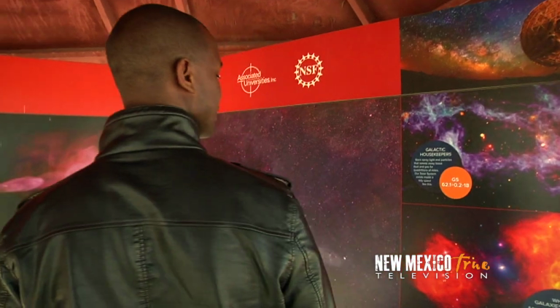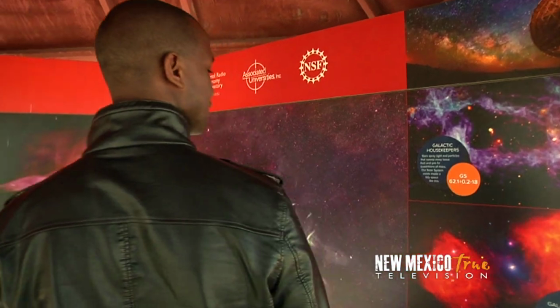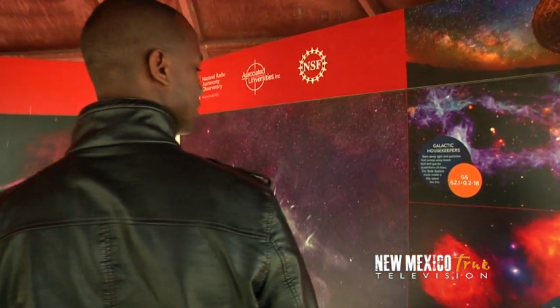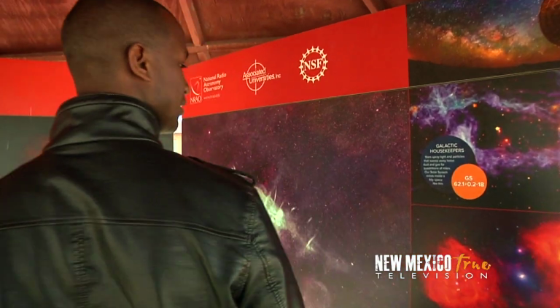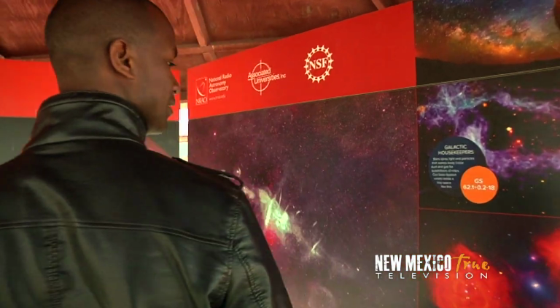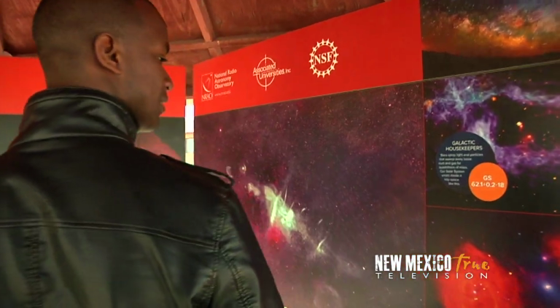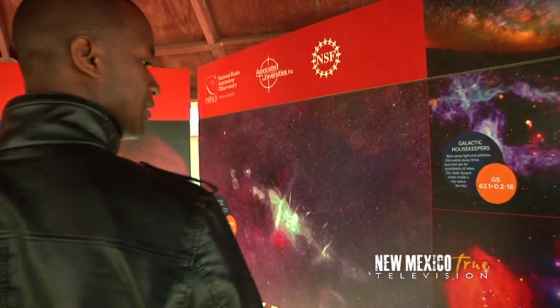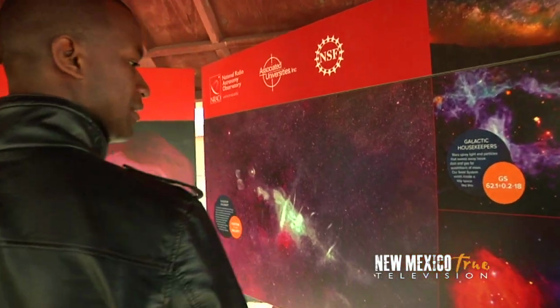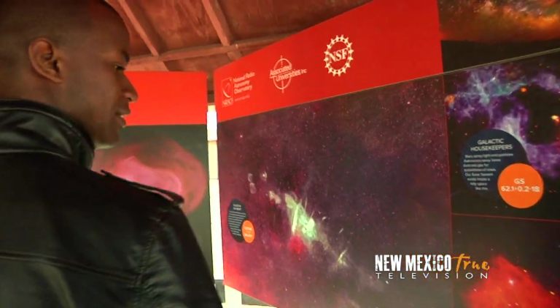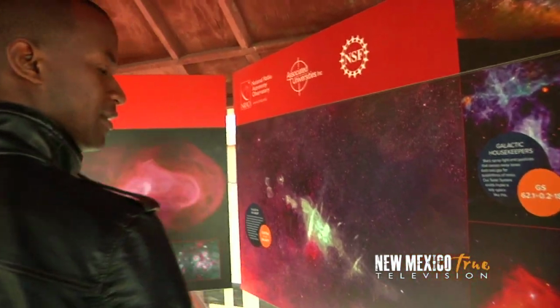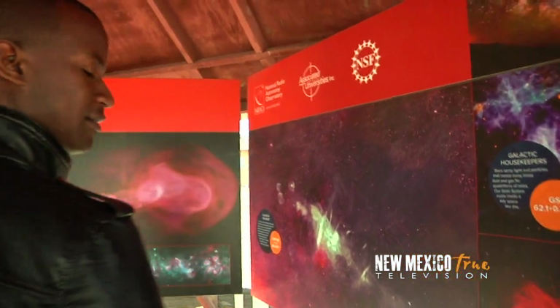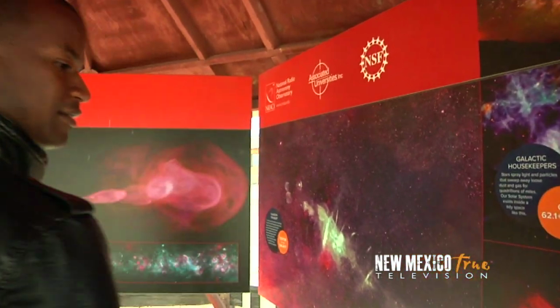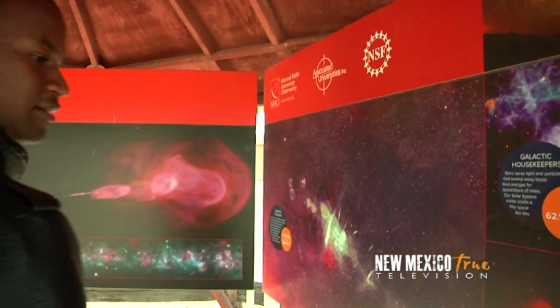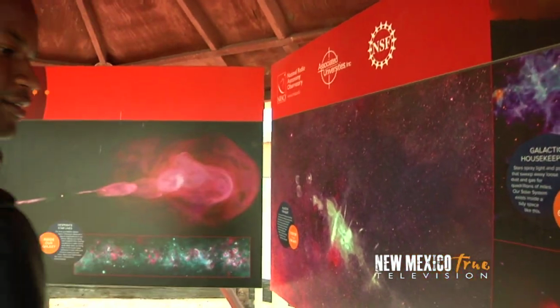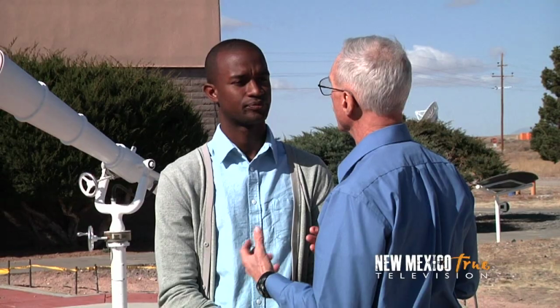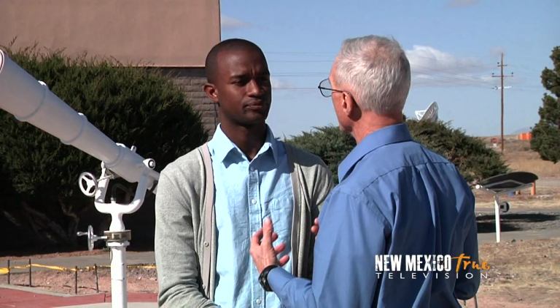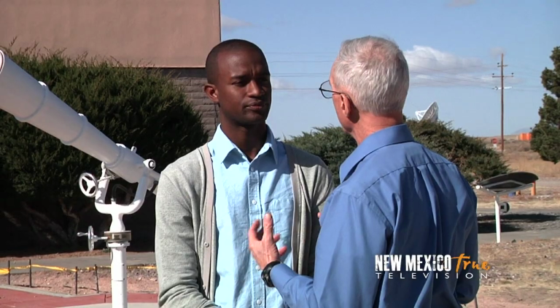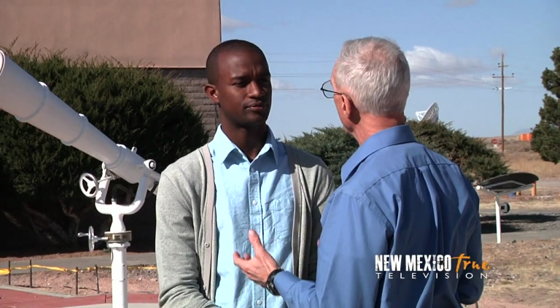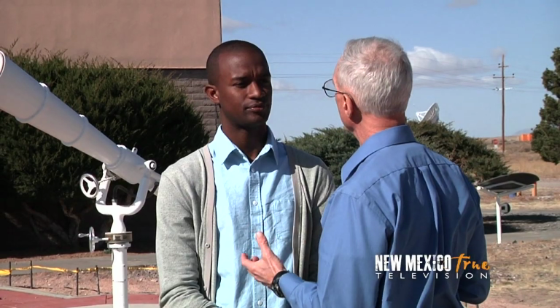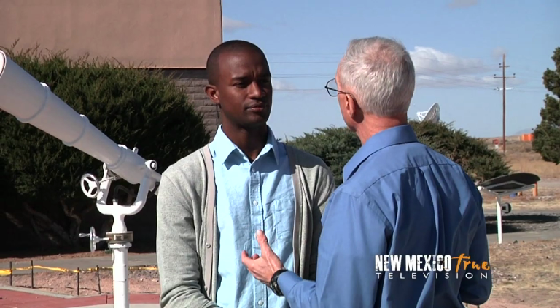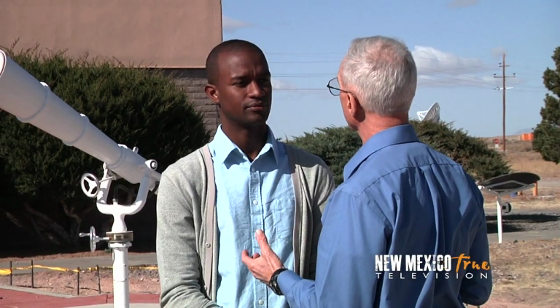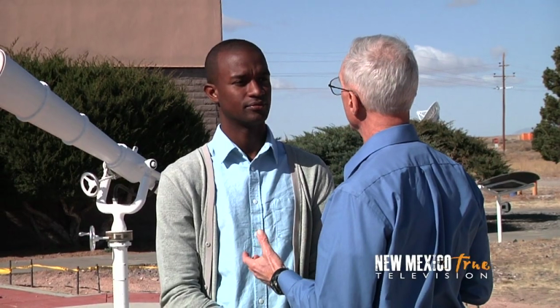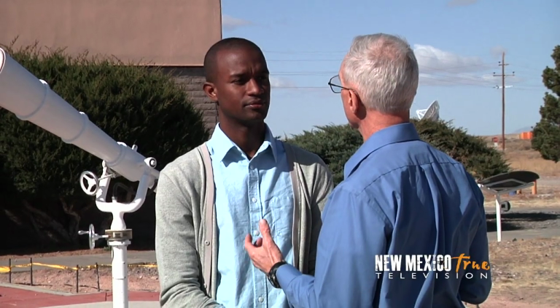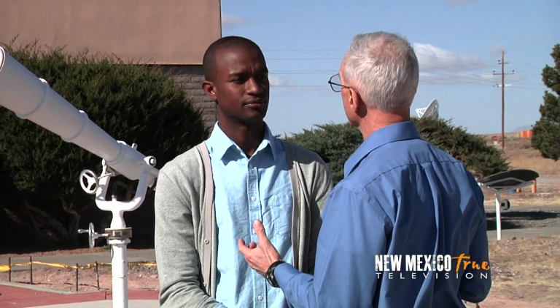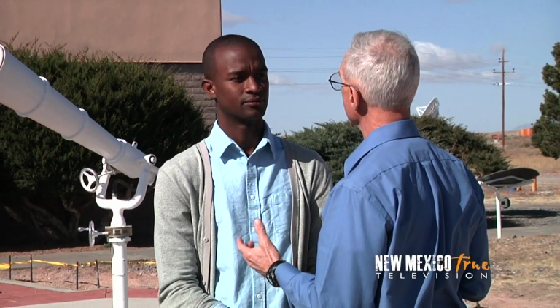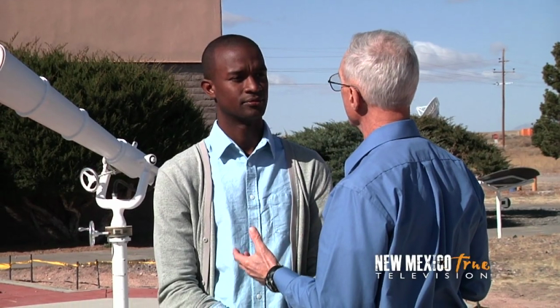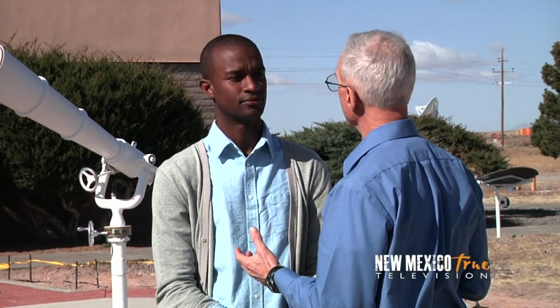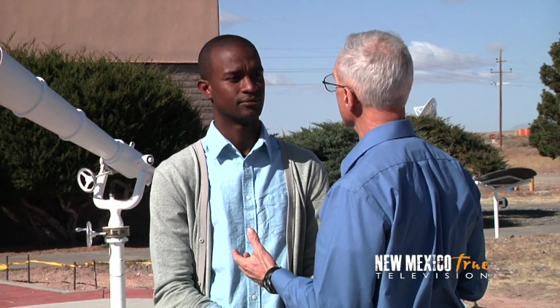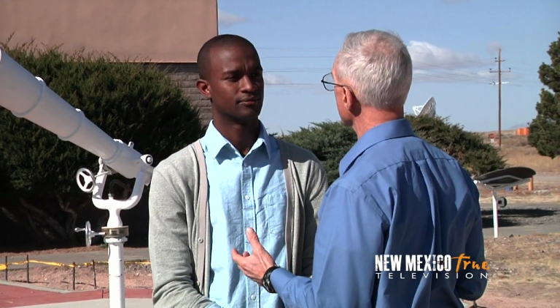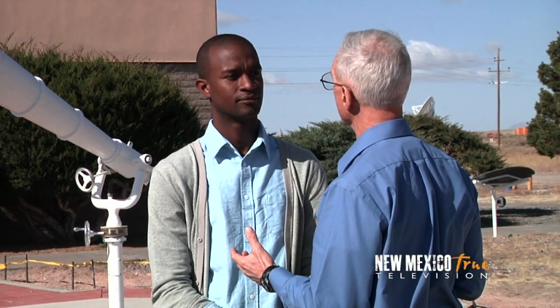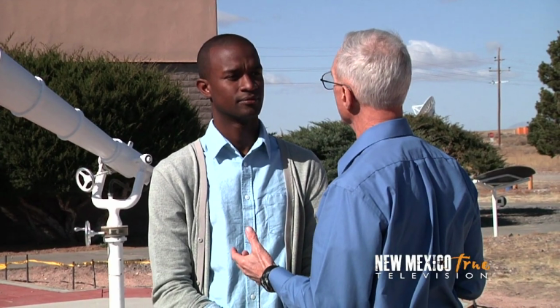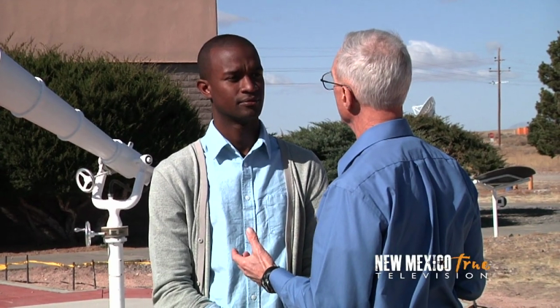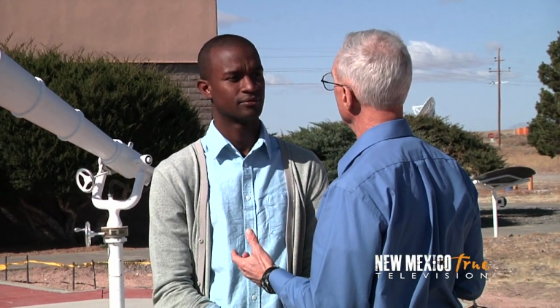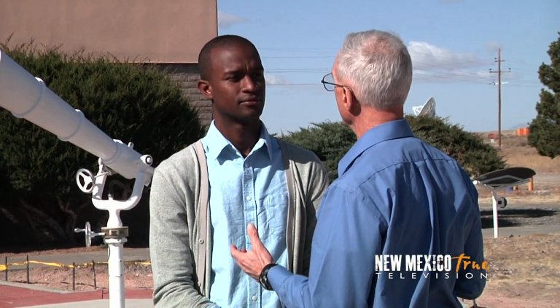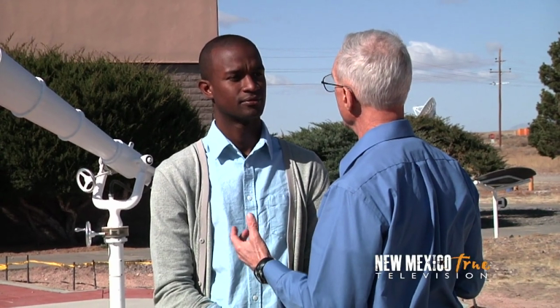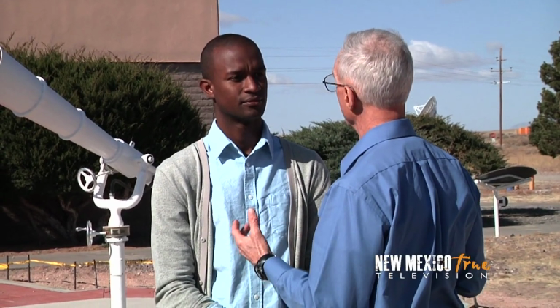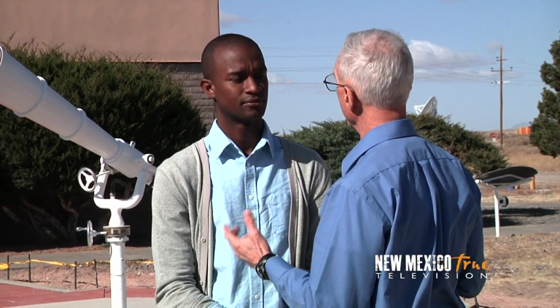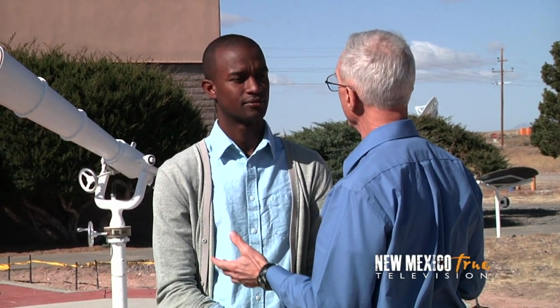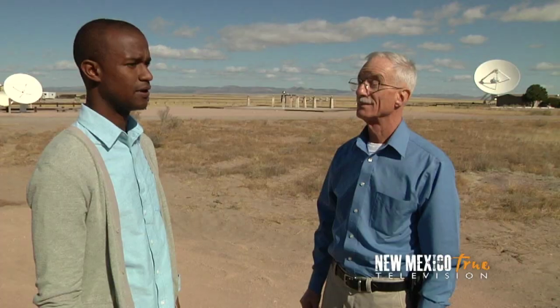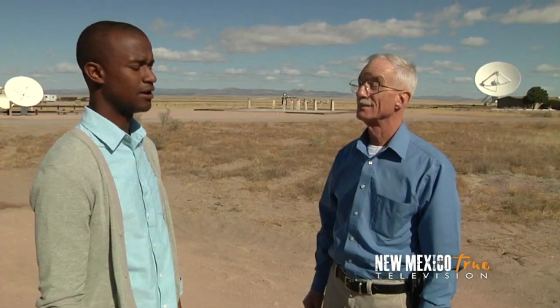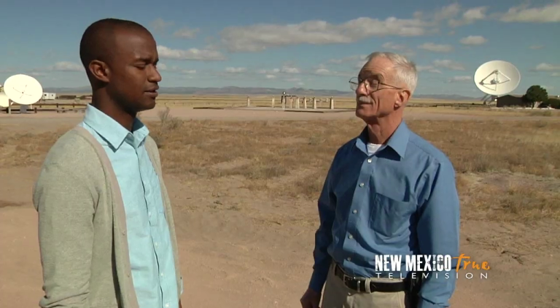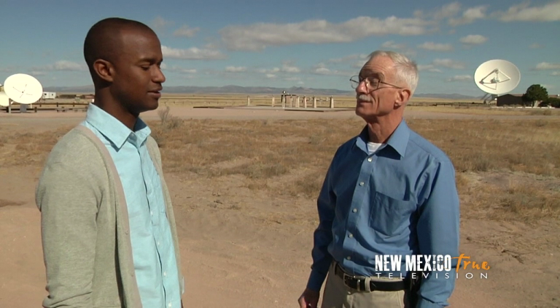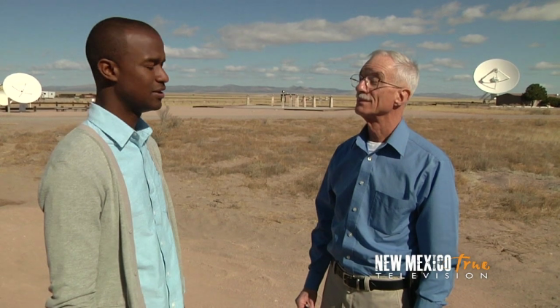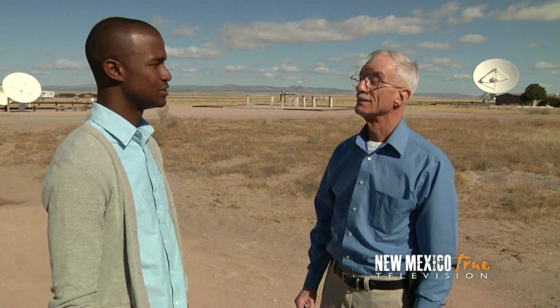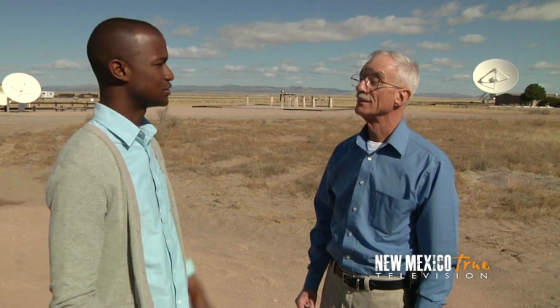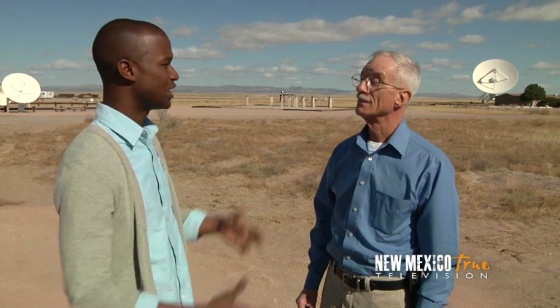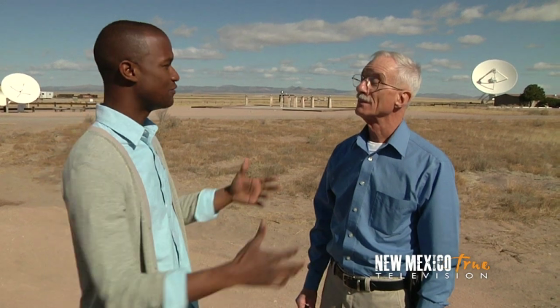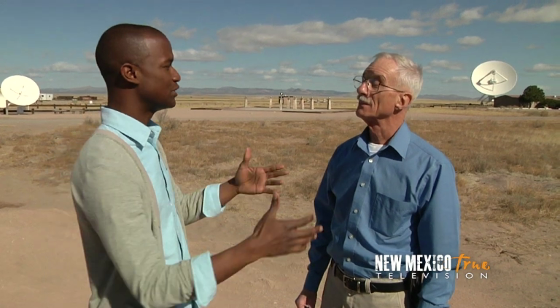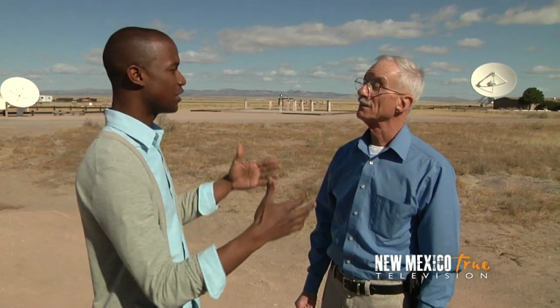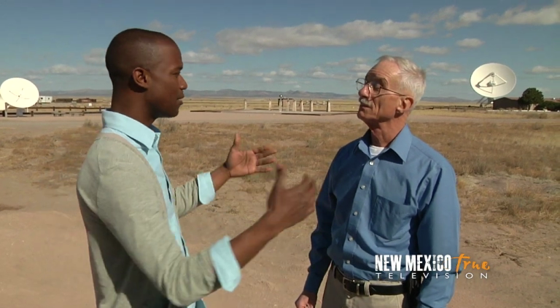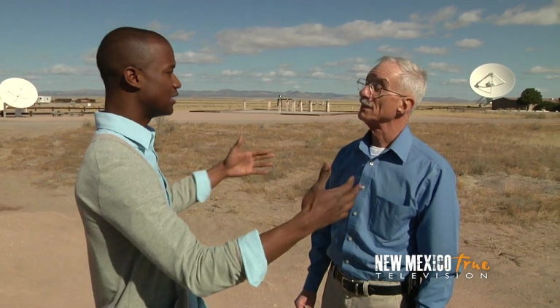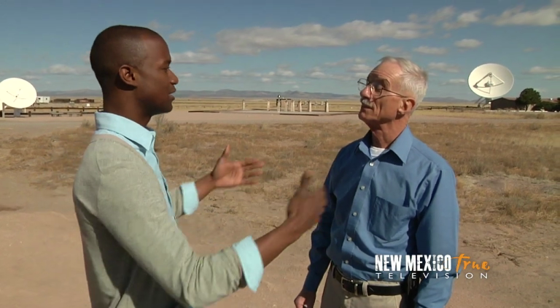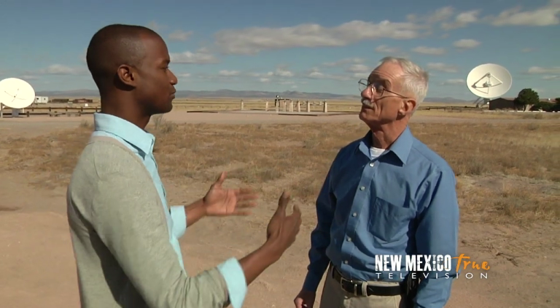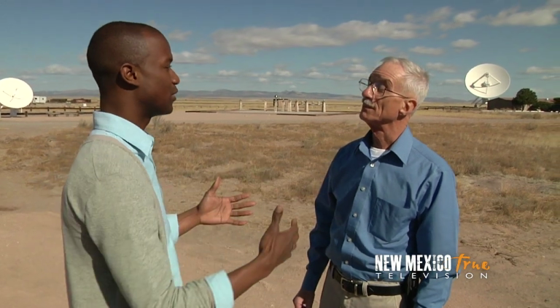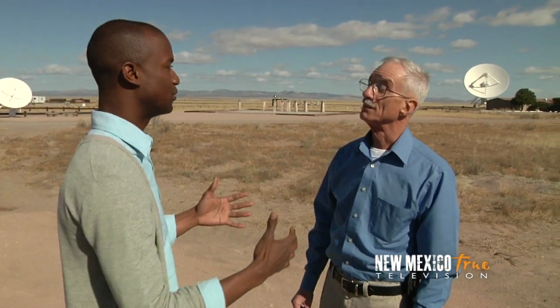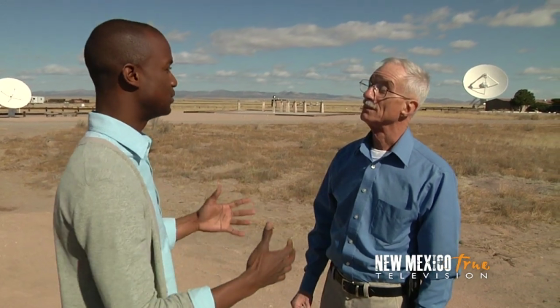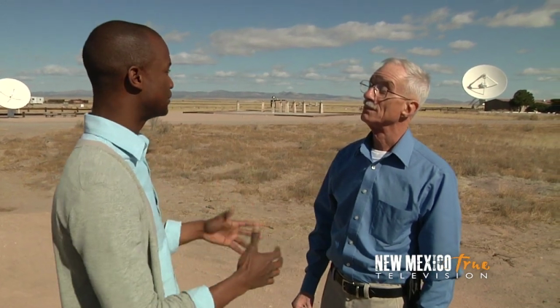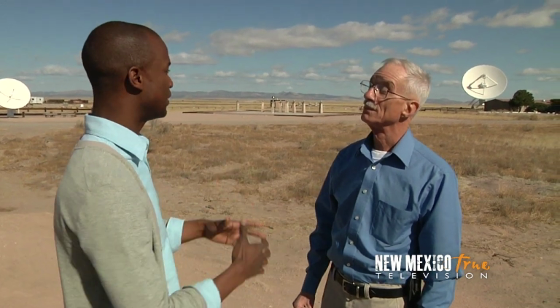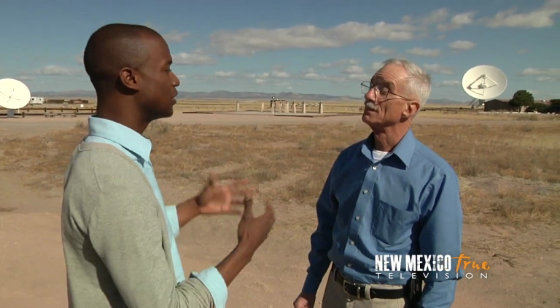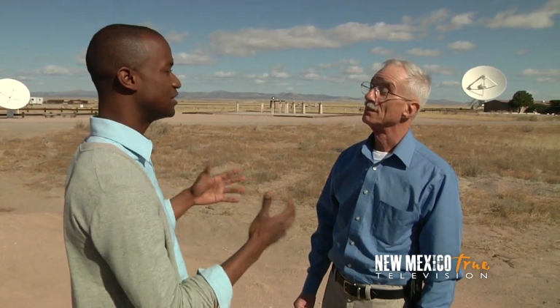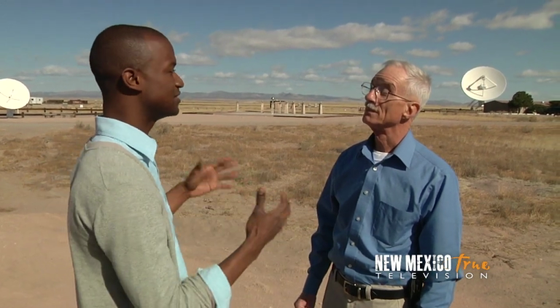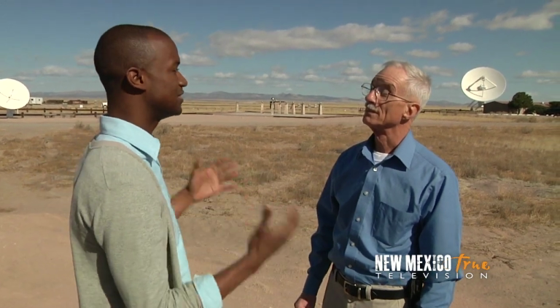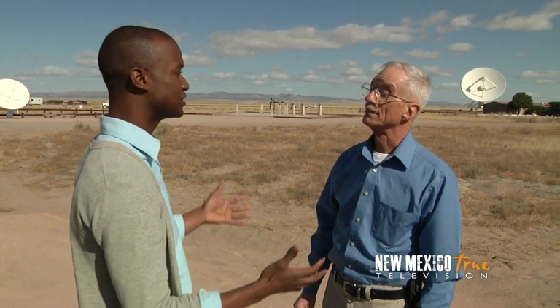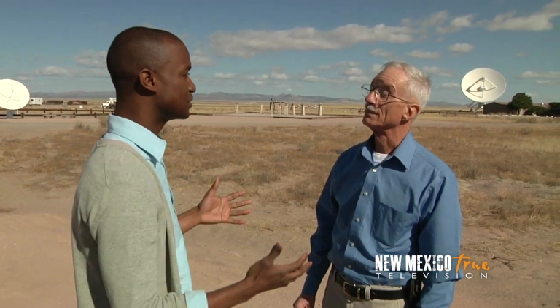After checking out the visitor center, I had the opportunity to meet Dave Finley who works at the VLA. So Dave, when you're coming down the road, you see all these dishes.